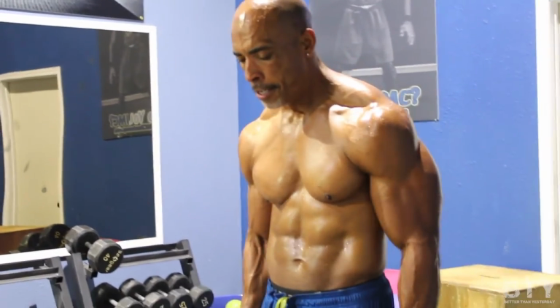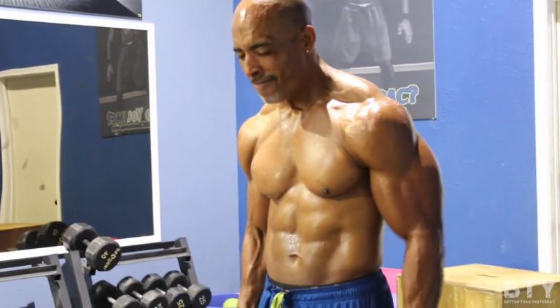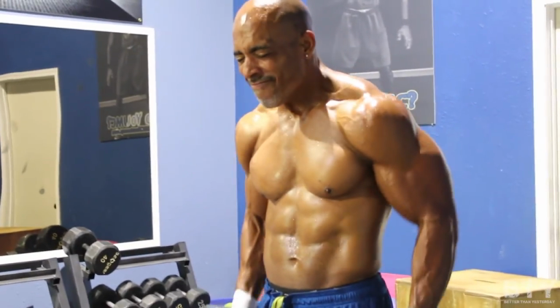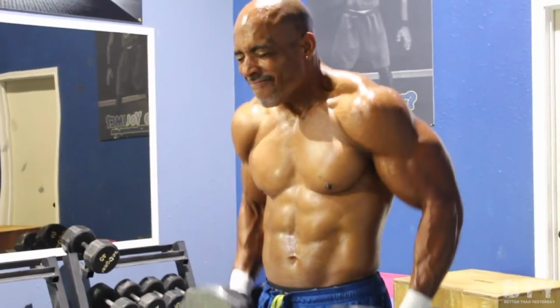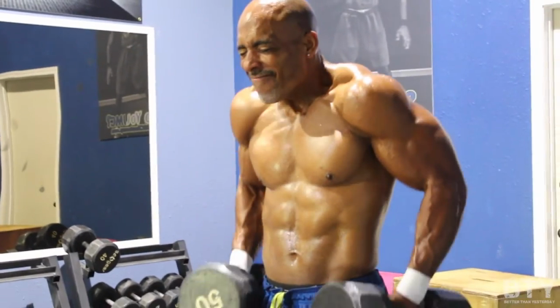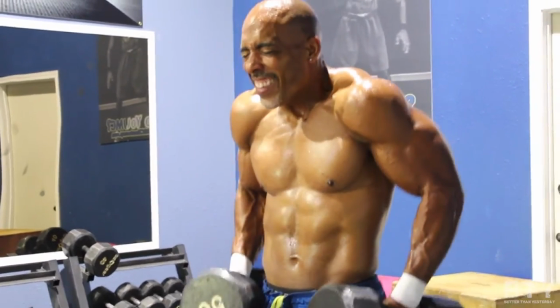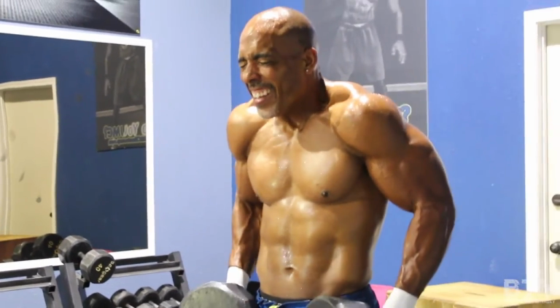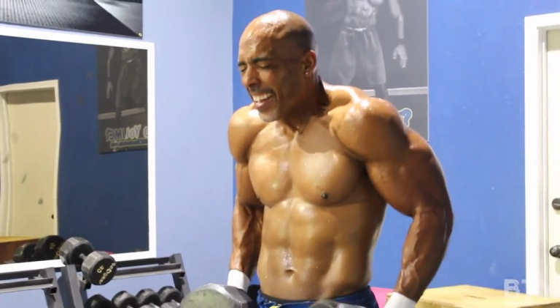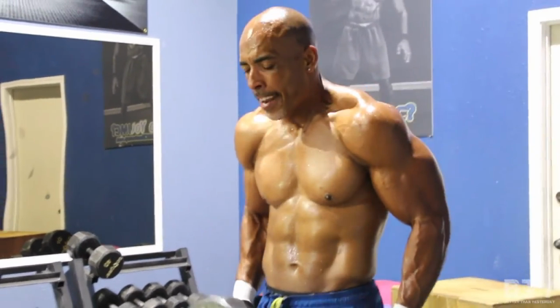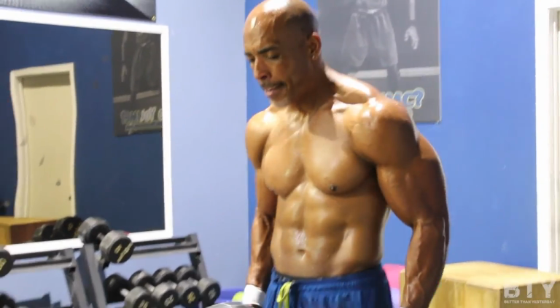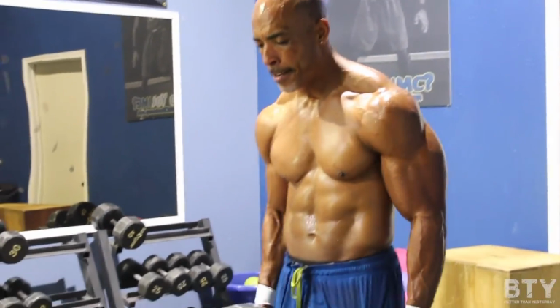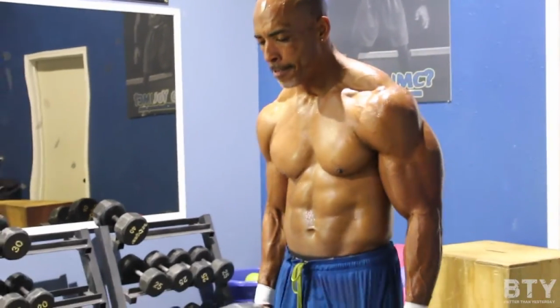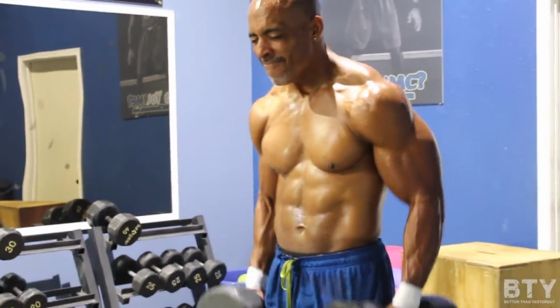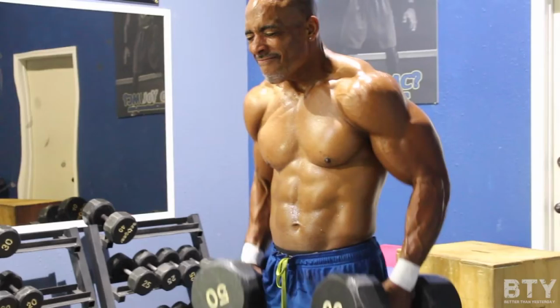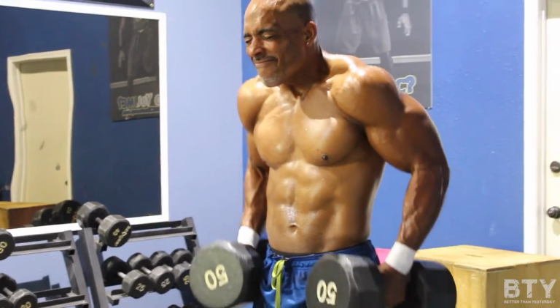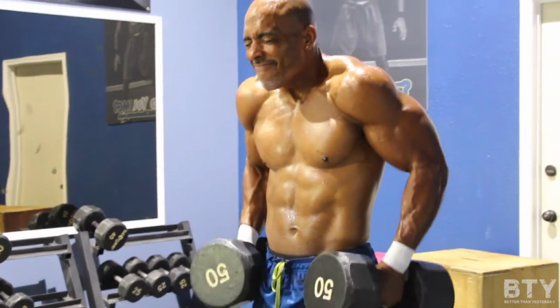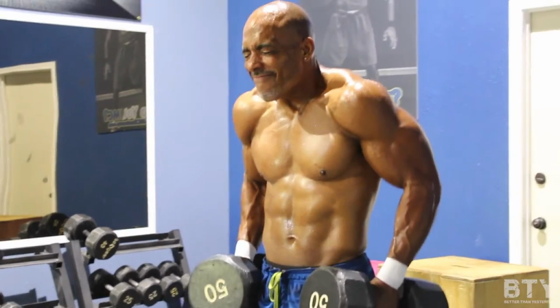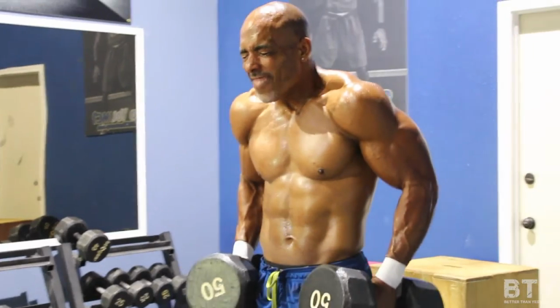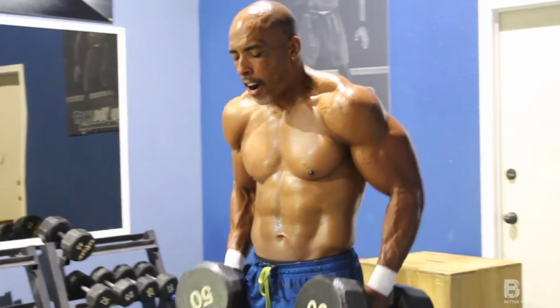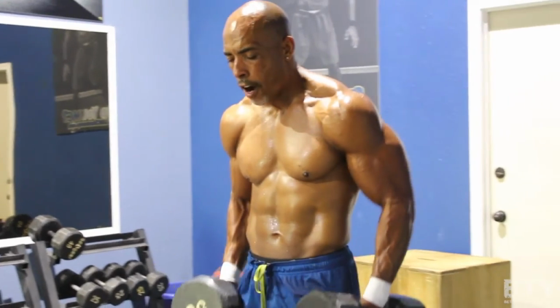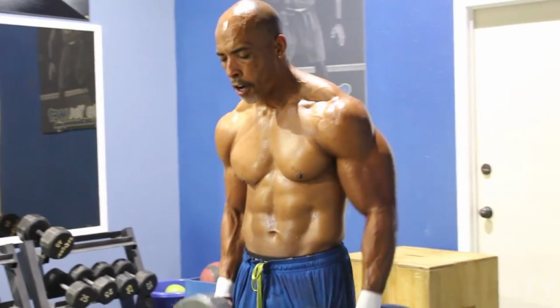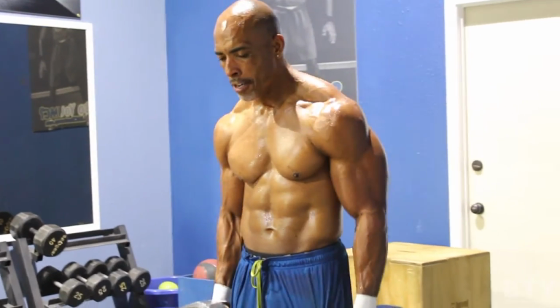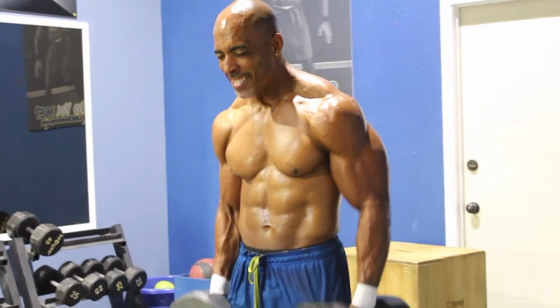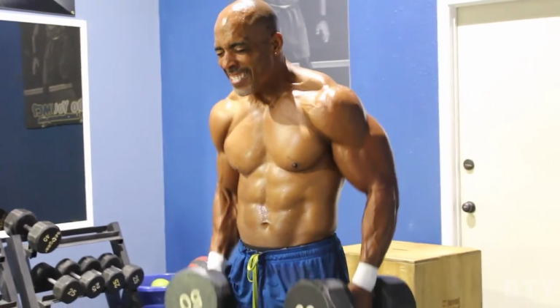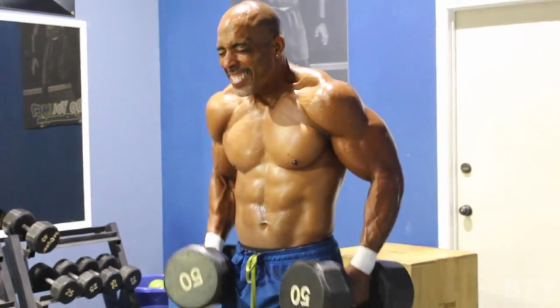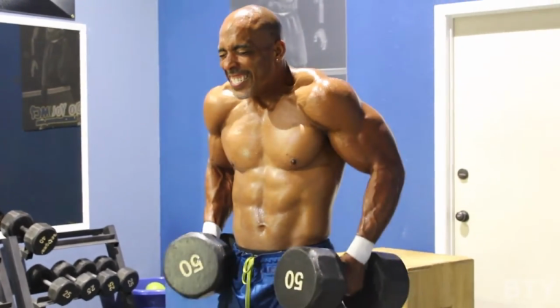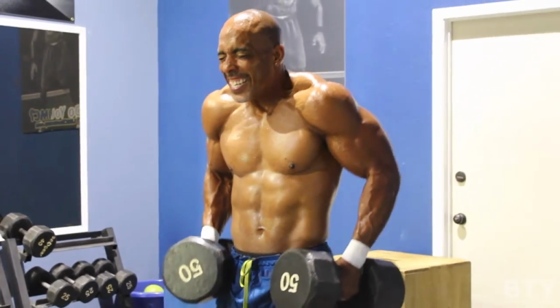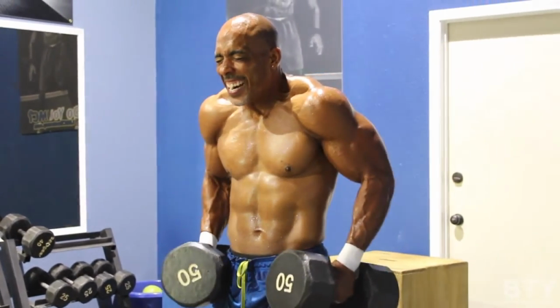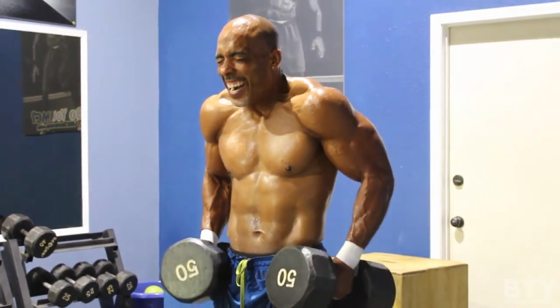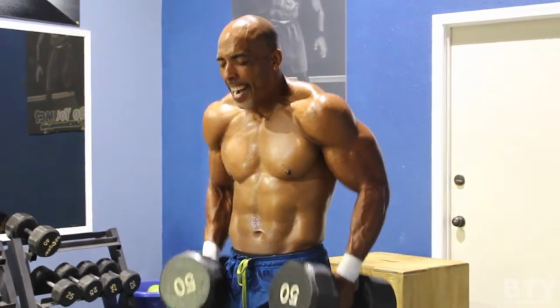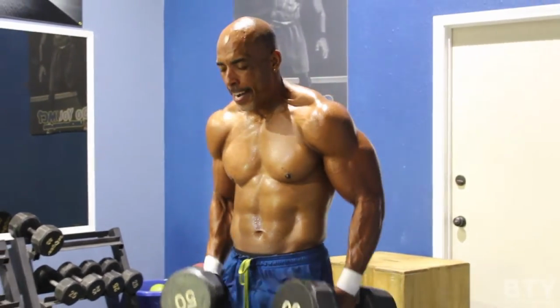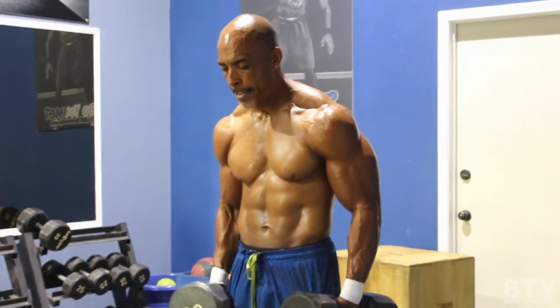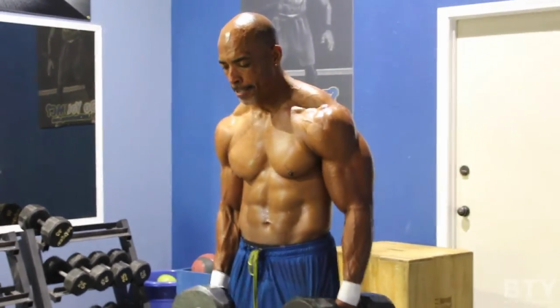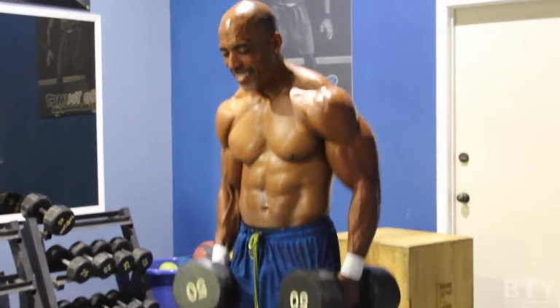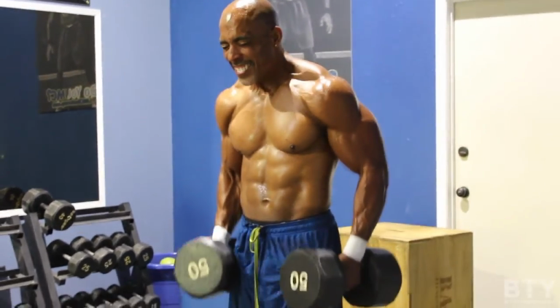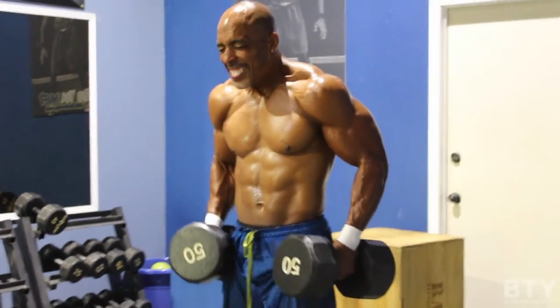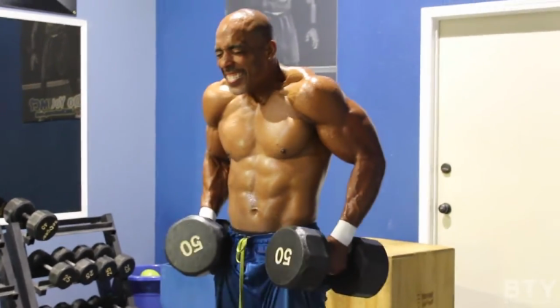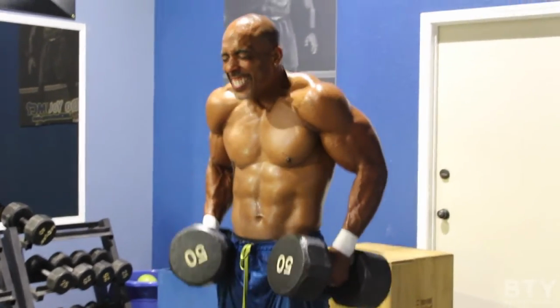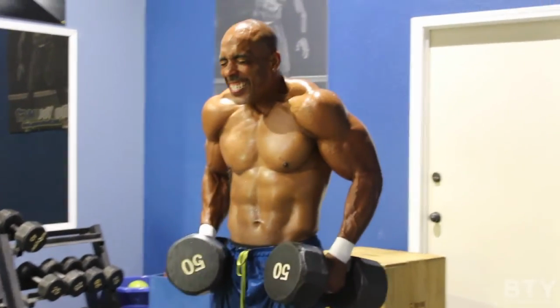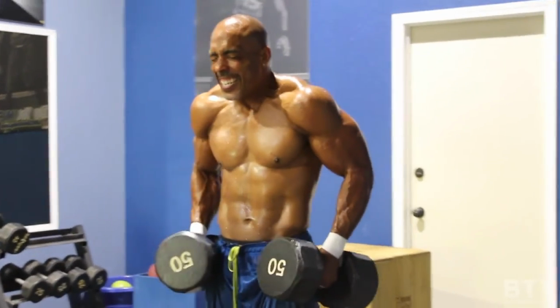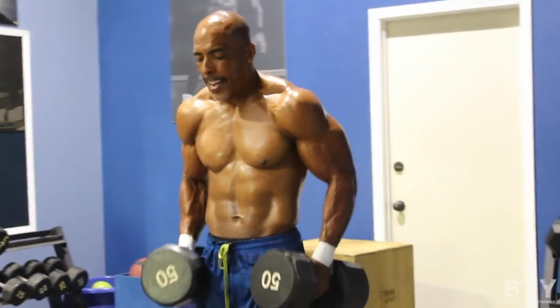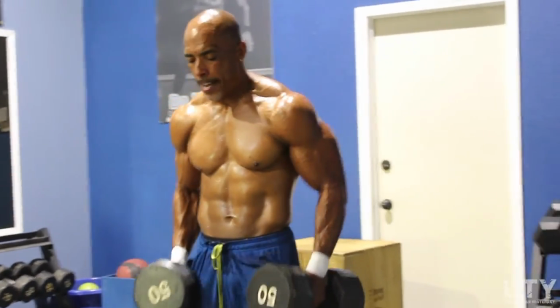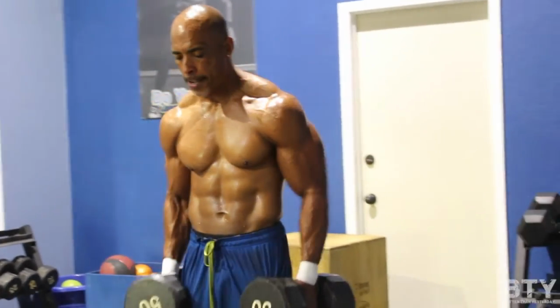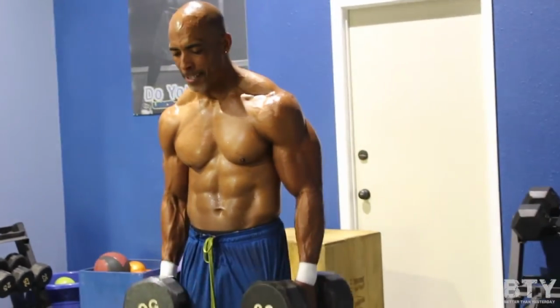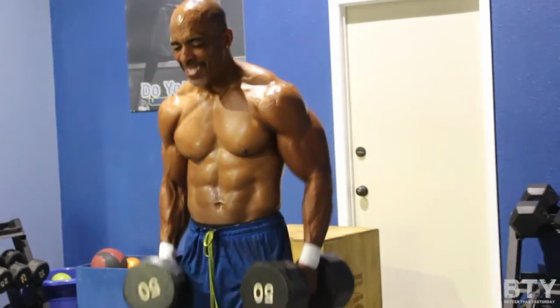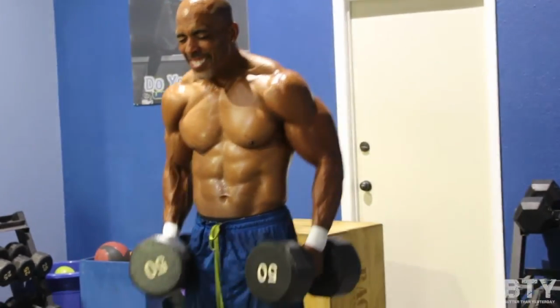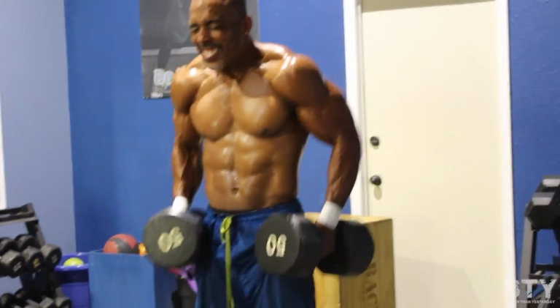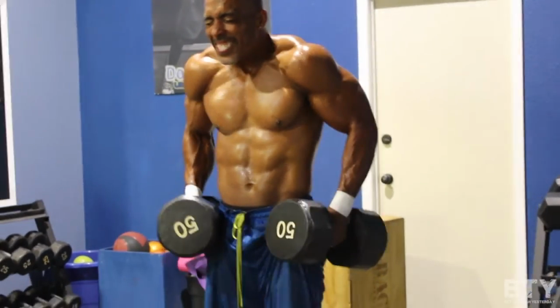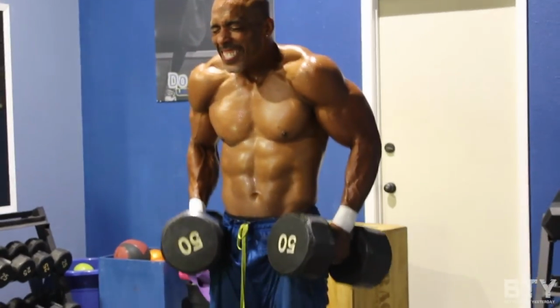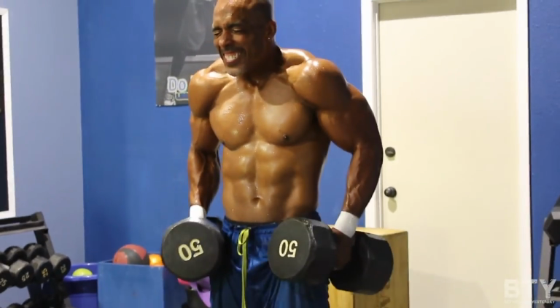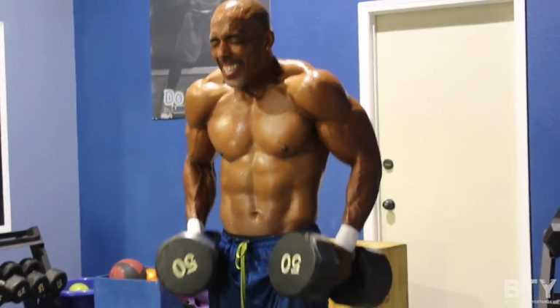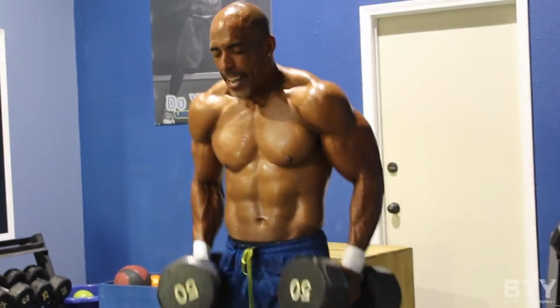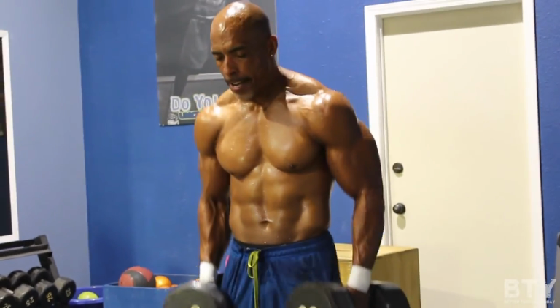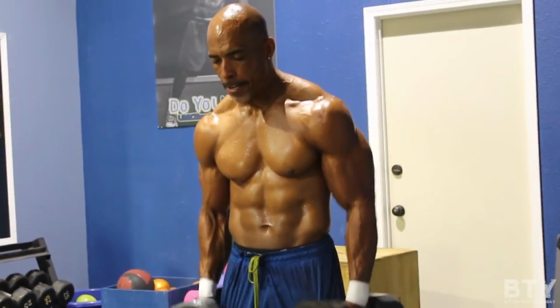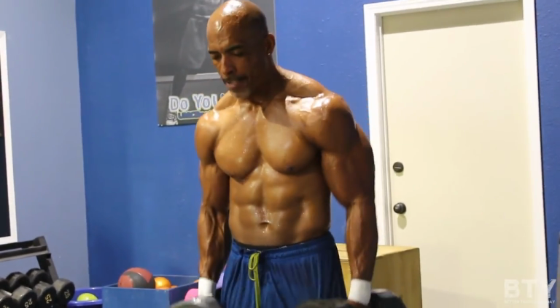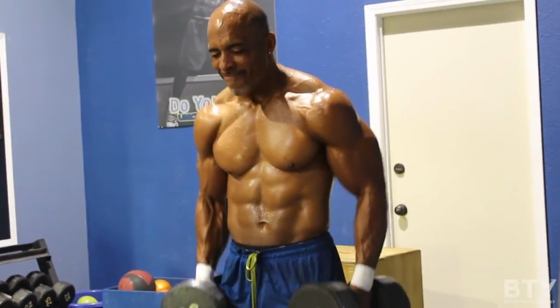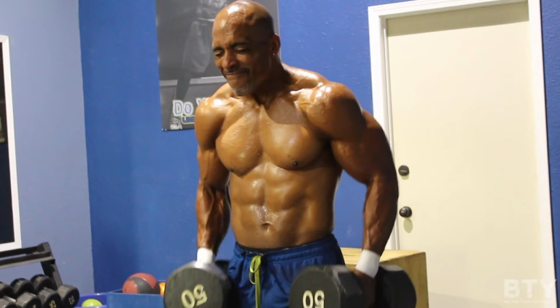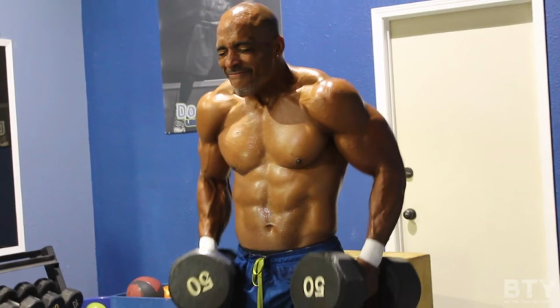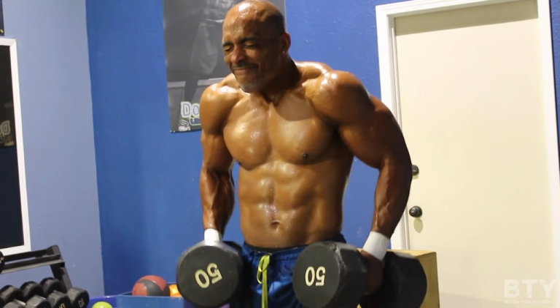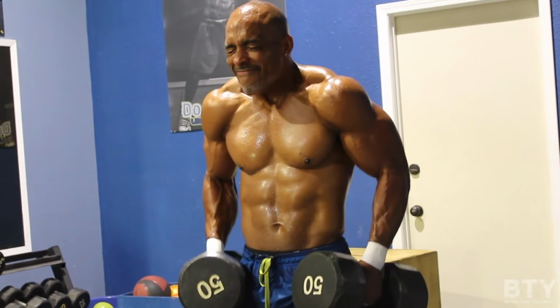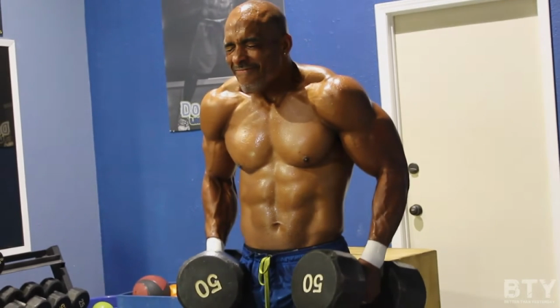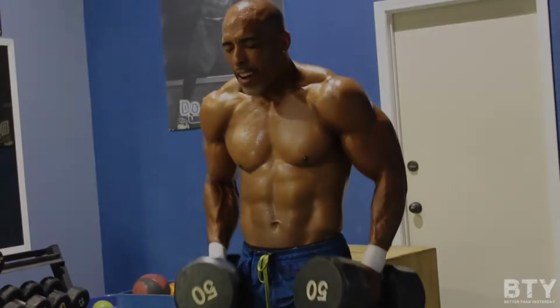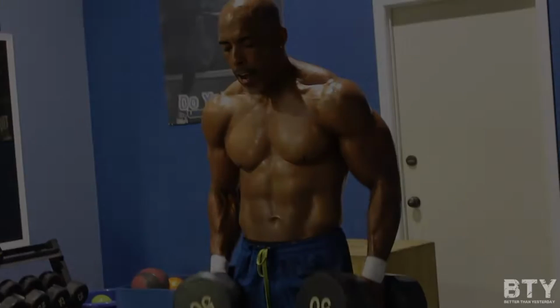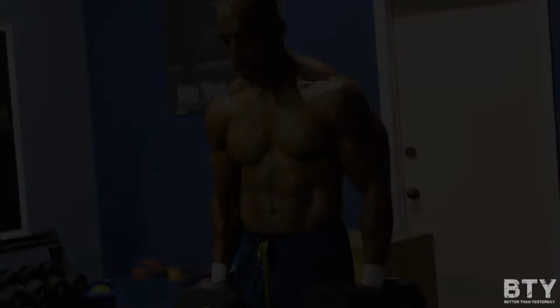So everything in life is the same way. You have to hold it — hold that thing you want in your hands first and realize it ain't that scary.